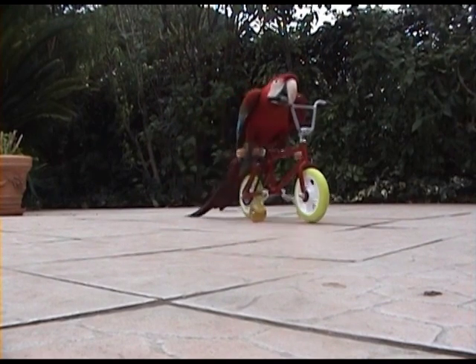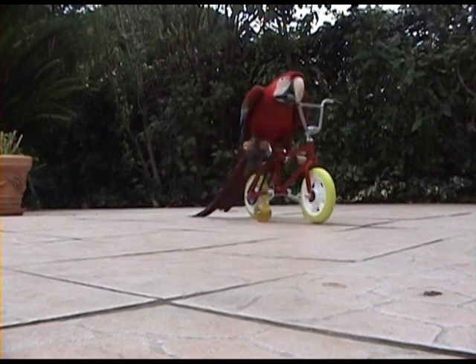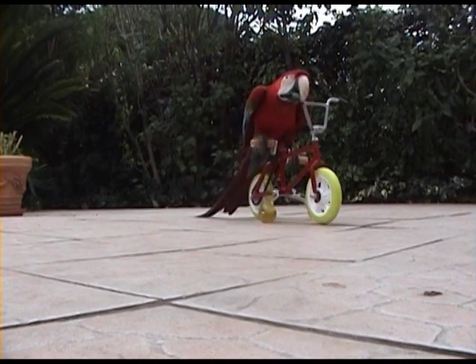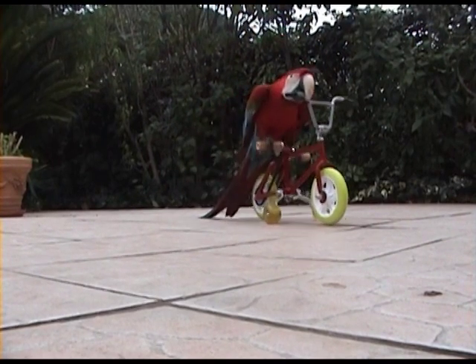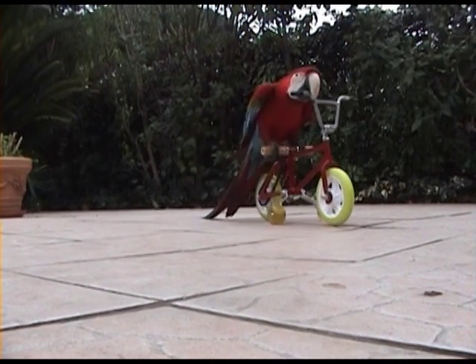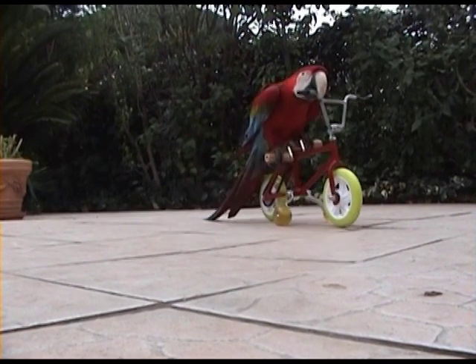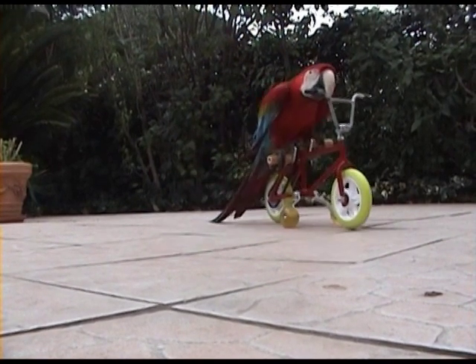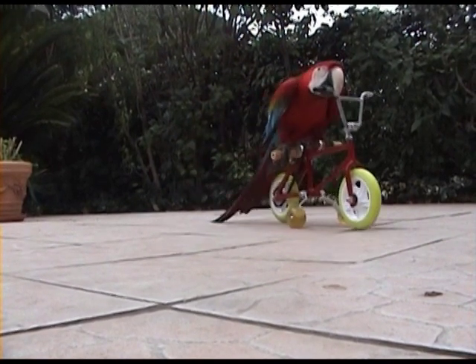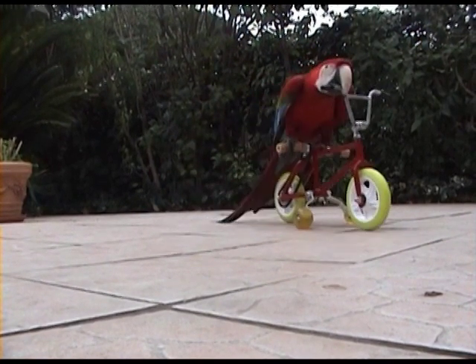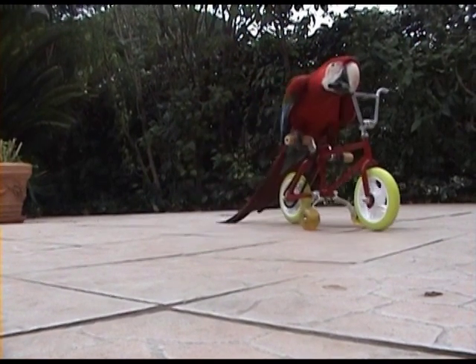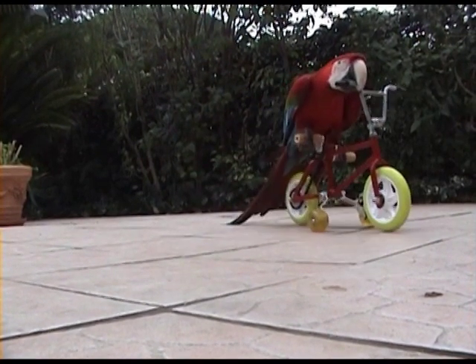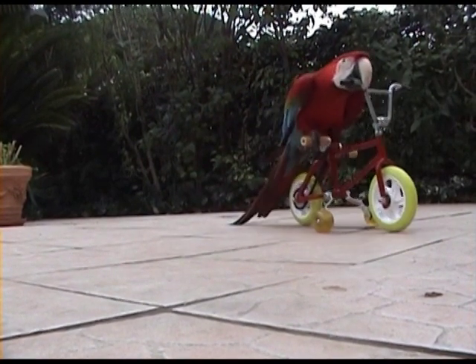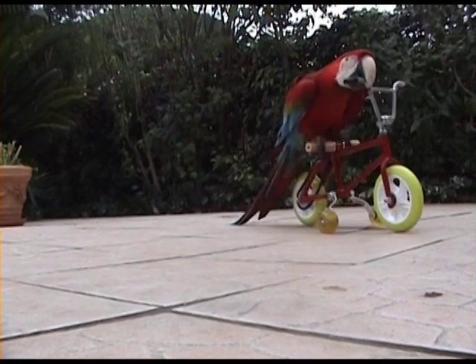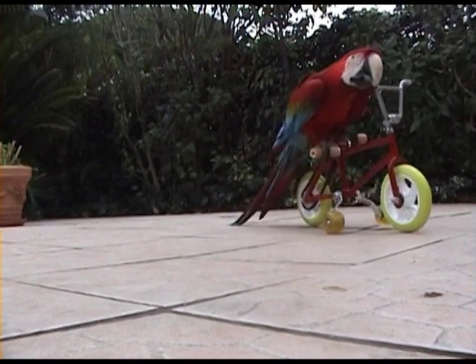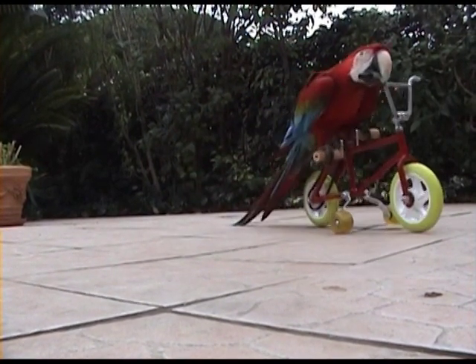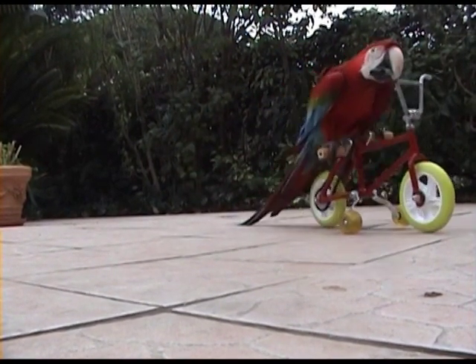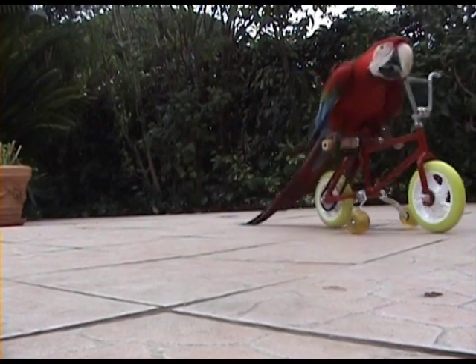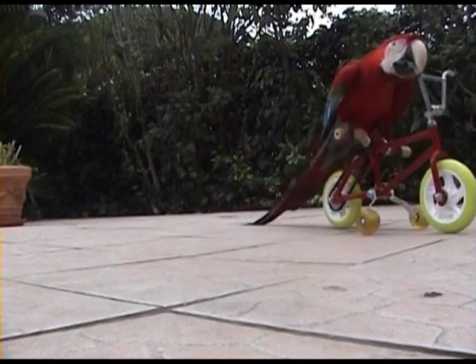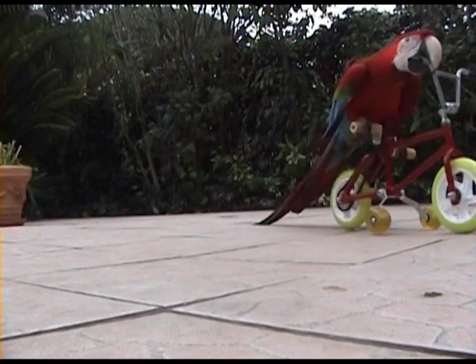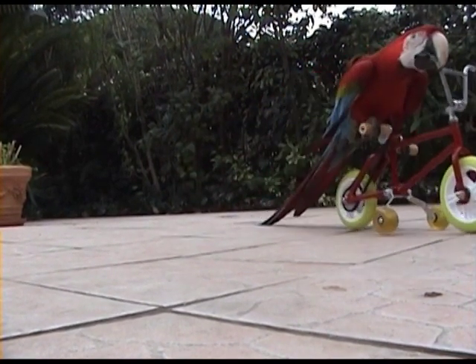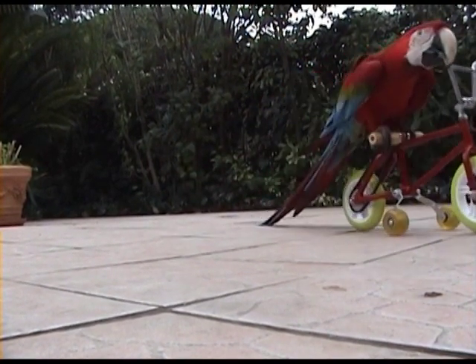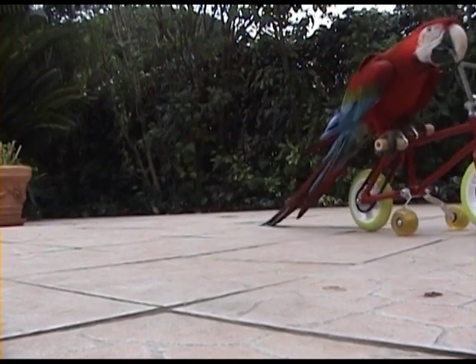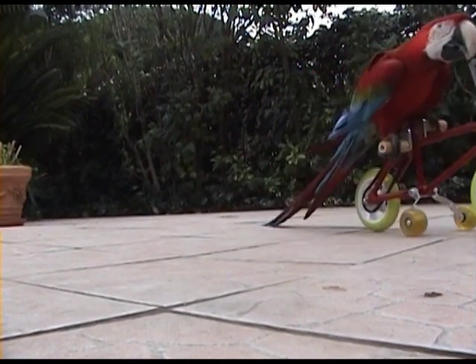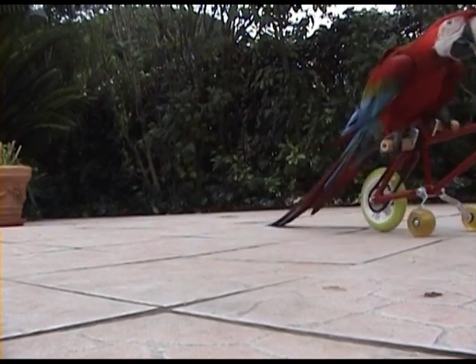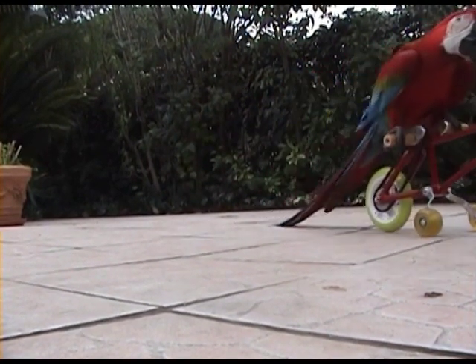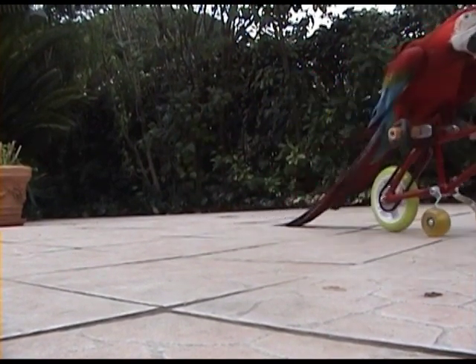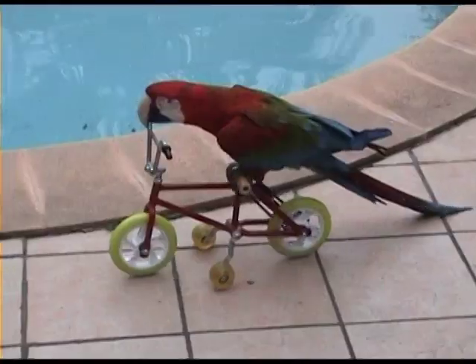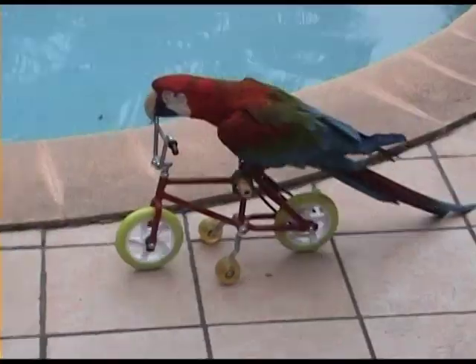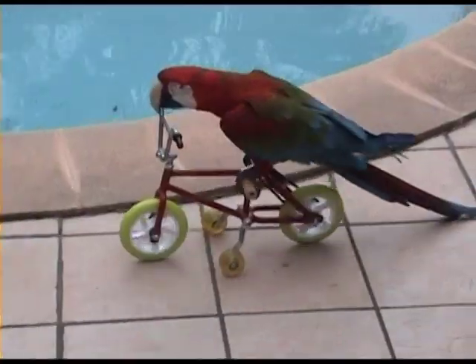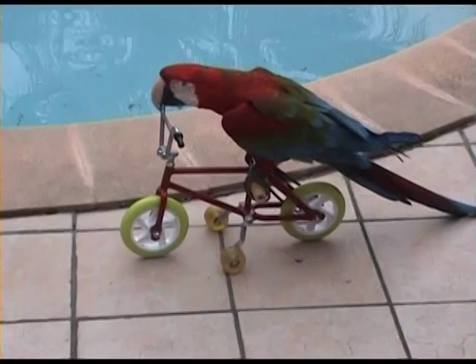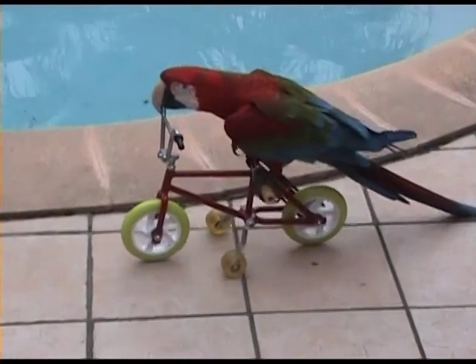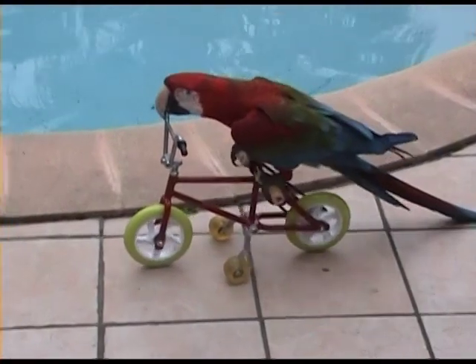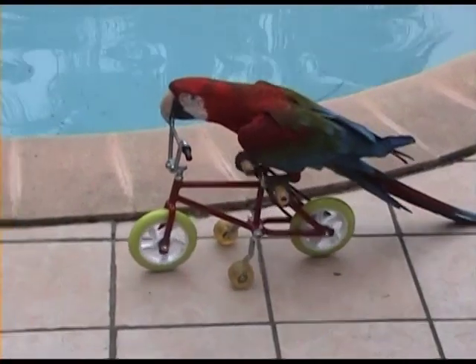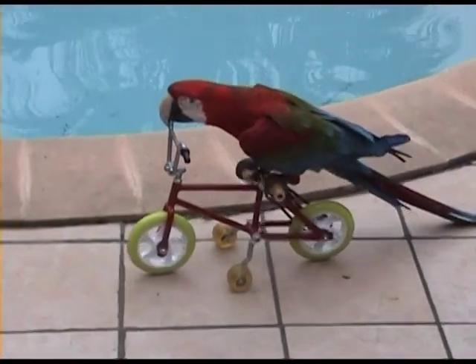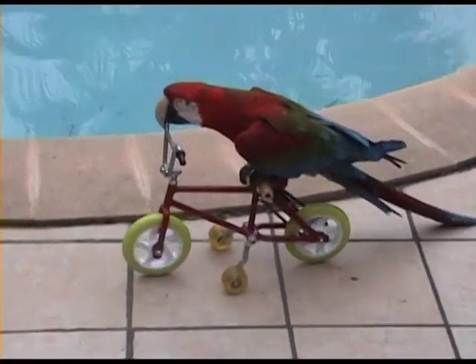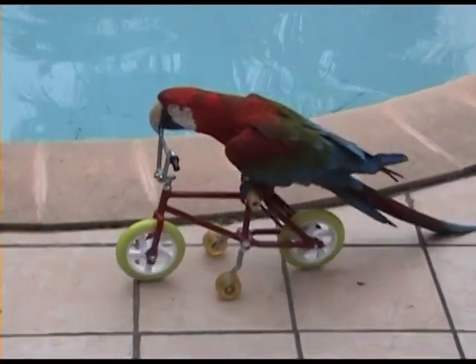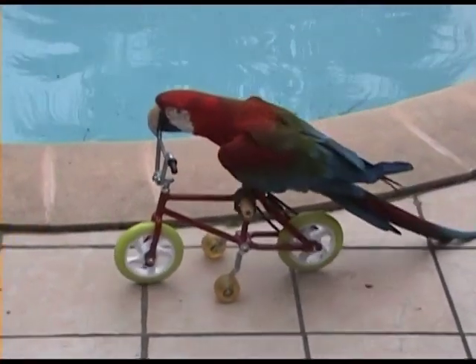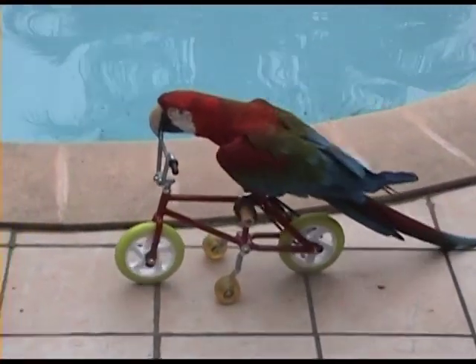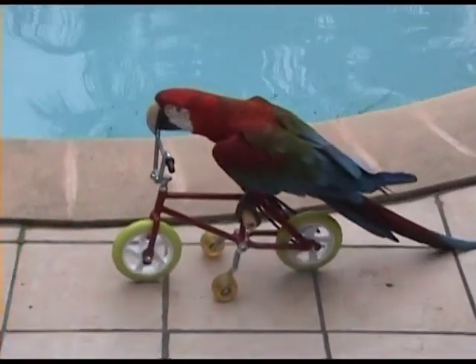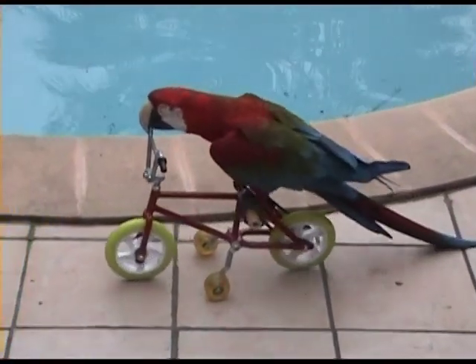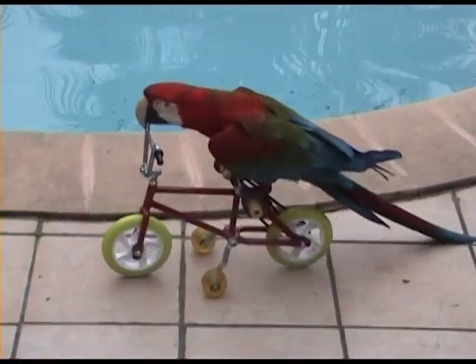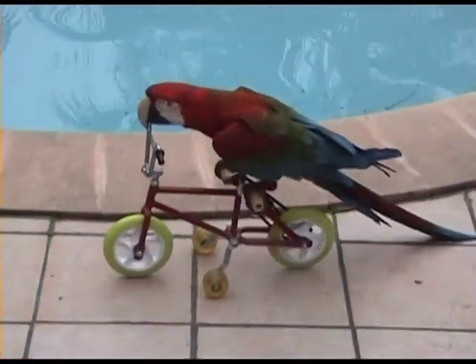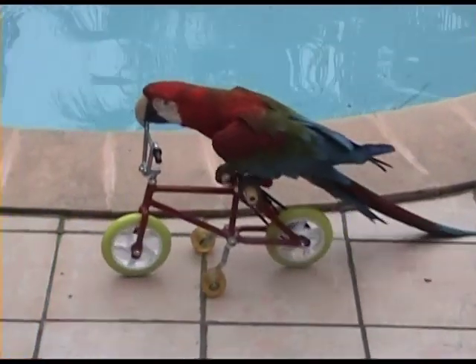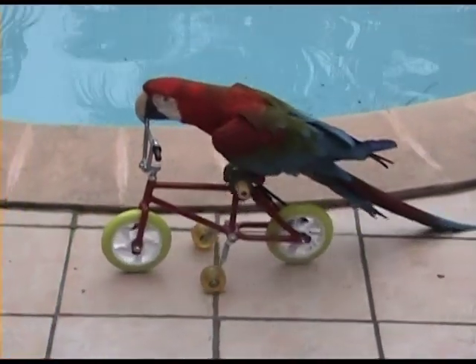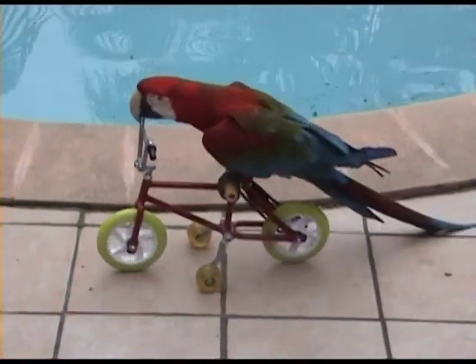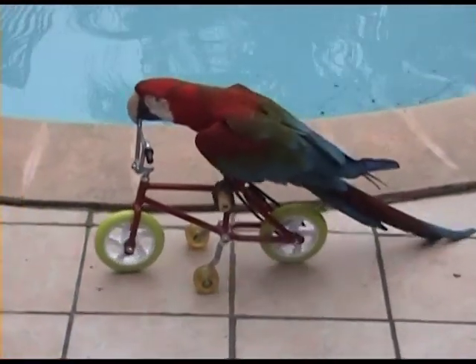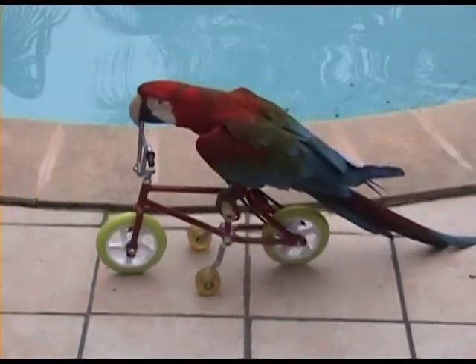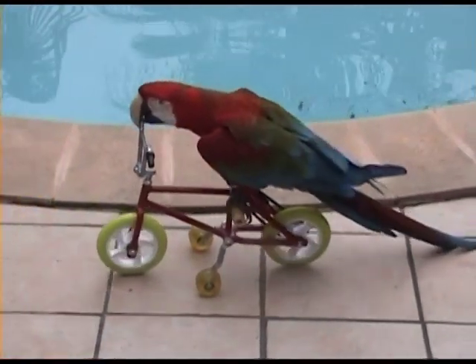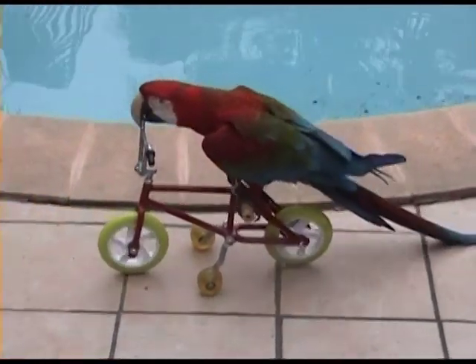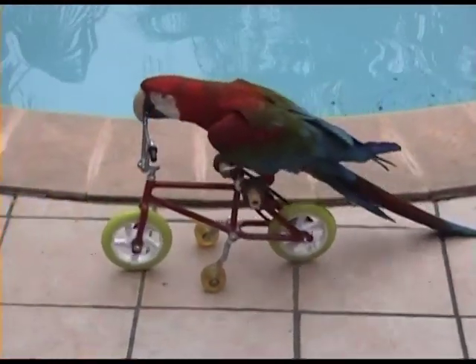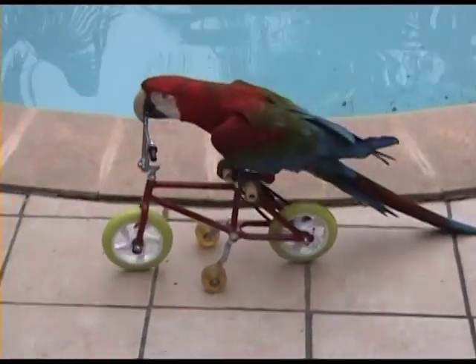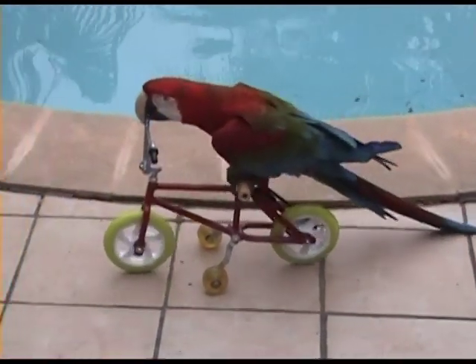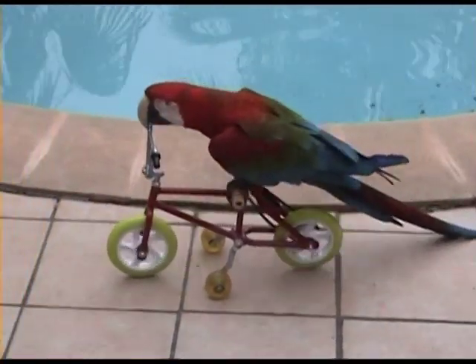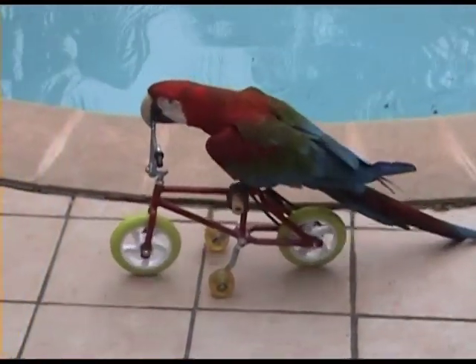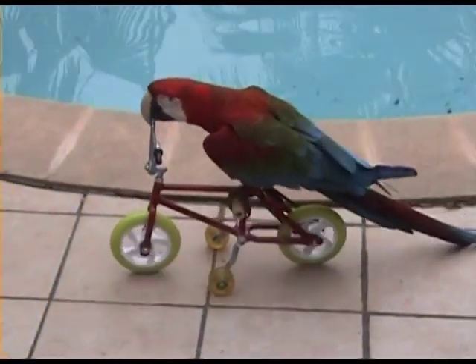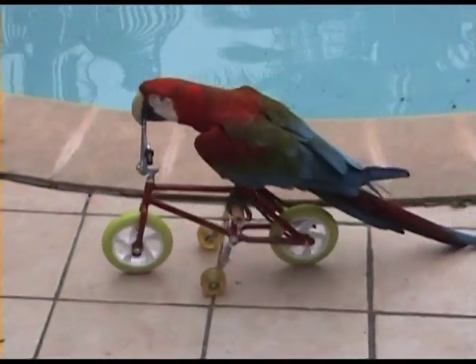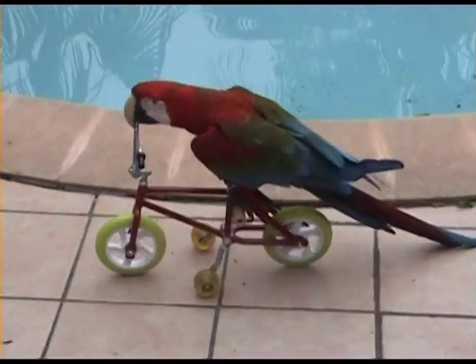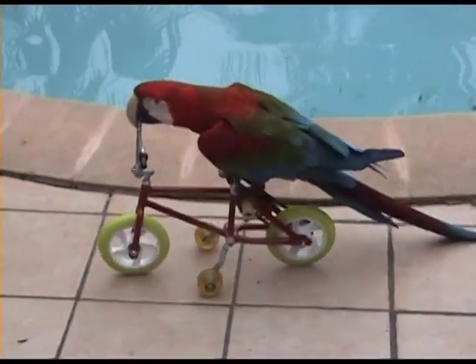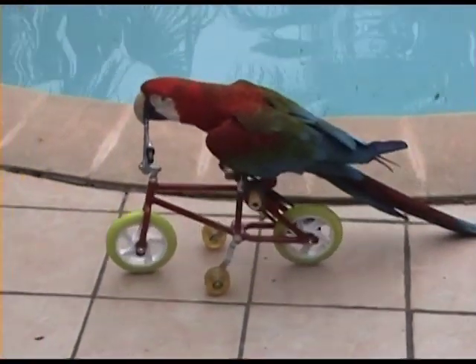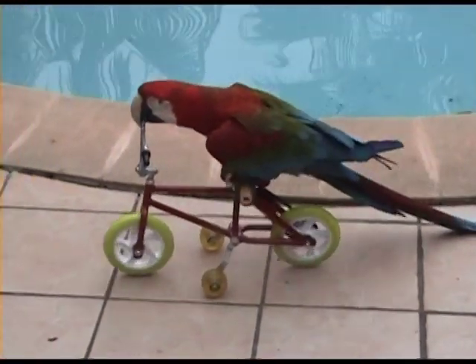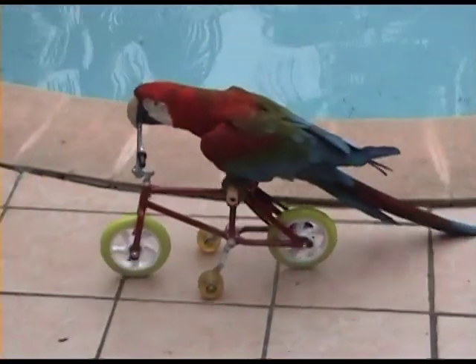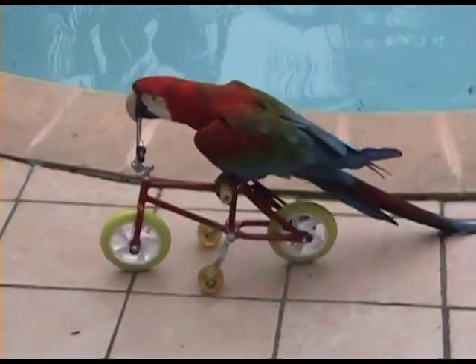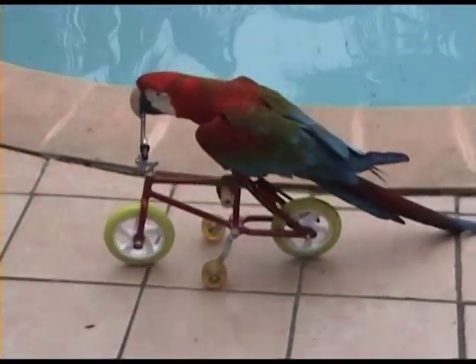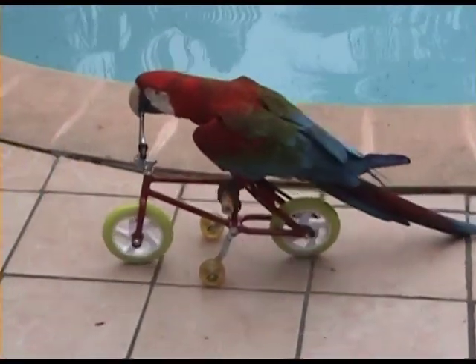Our Parrot Bike offers some perfect activity opportunities to your bird by boosting and enhancing your bird's agility and muscular system.